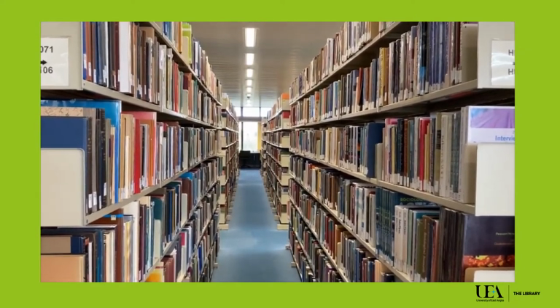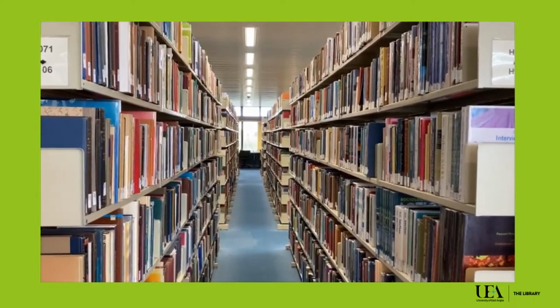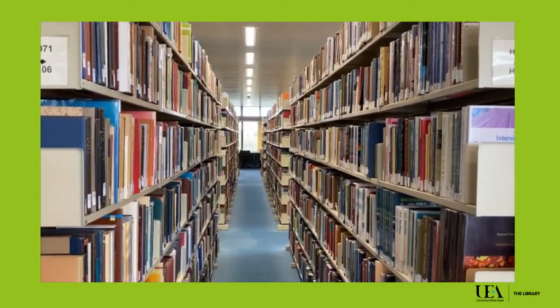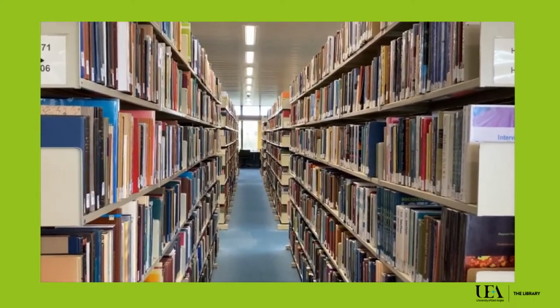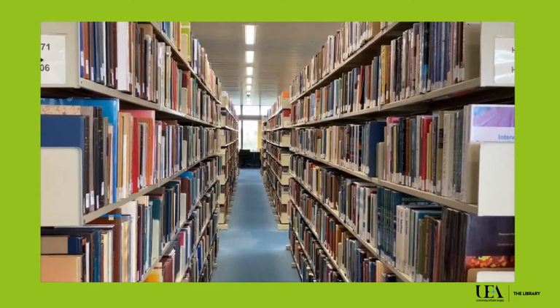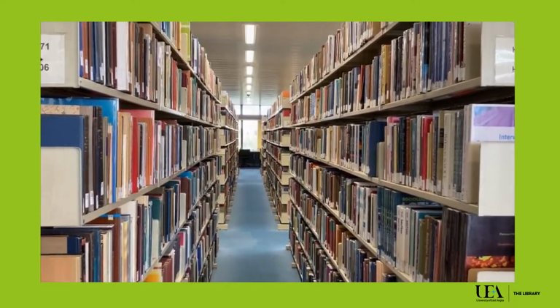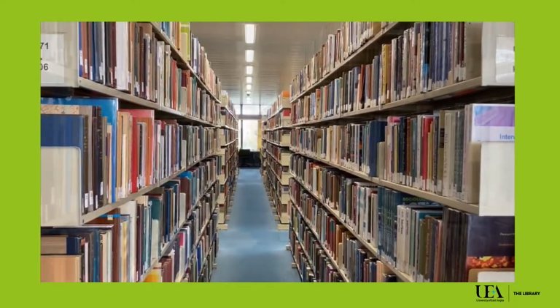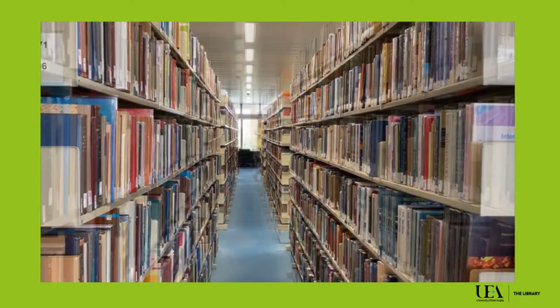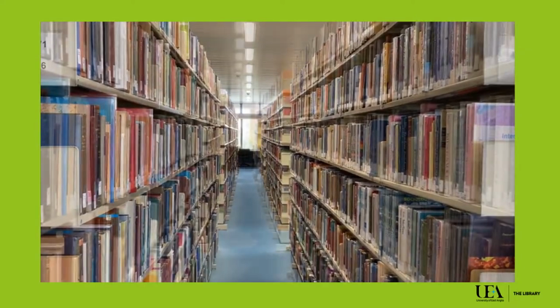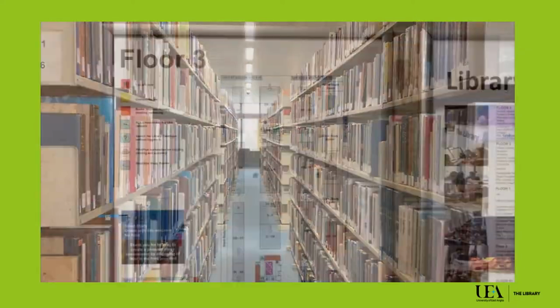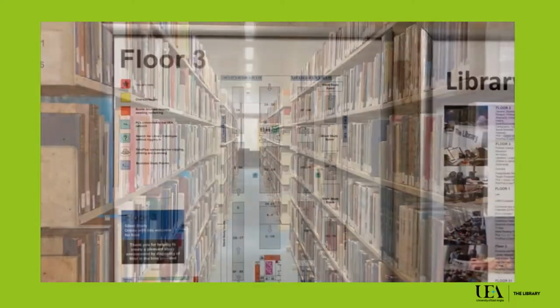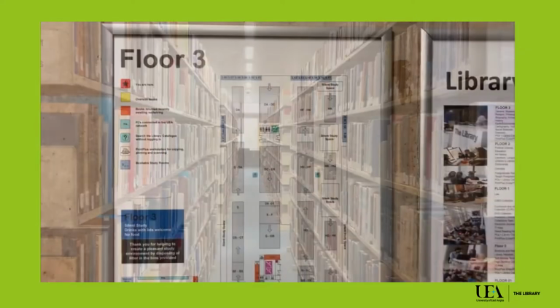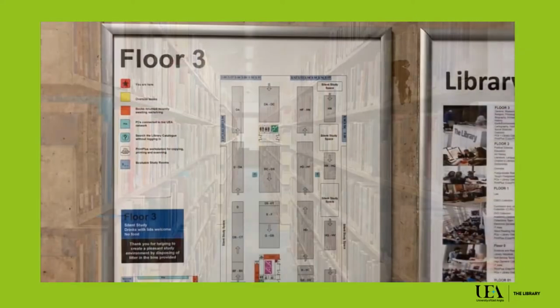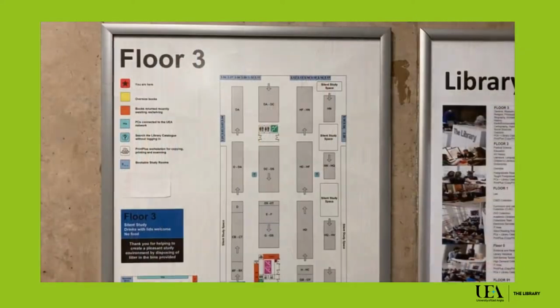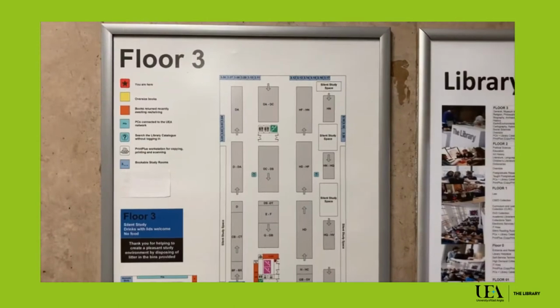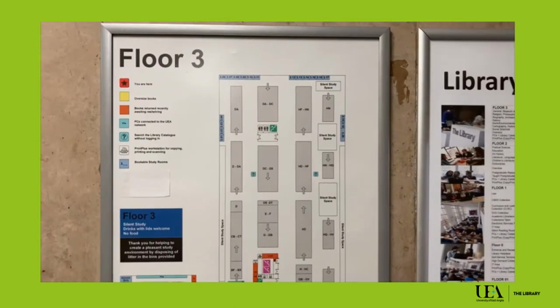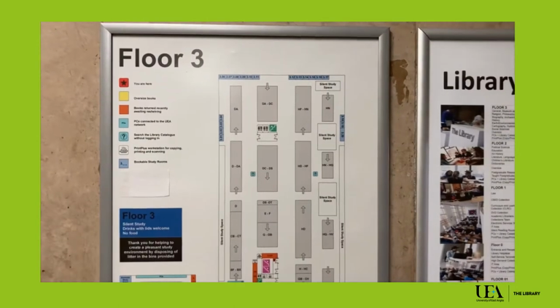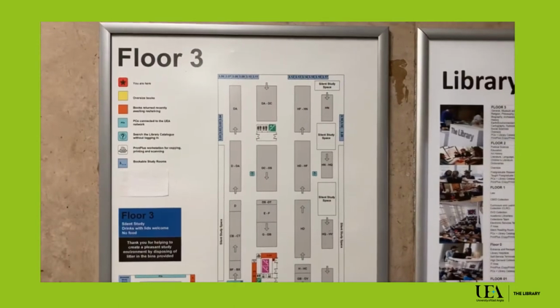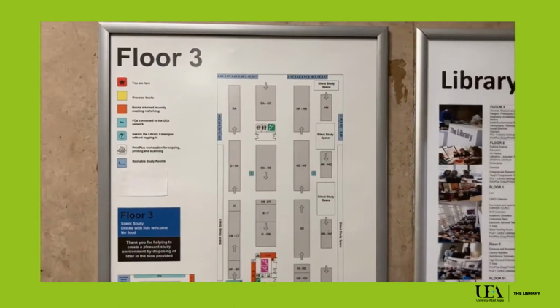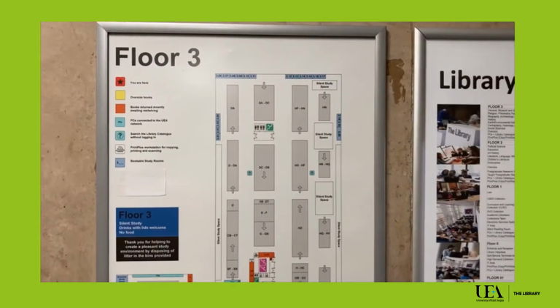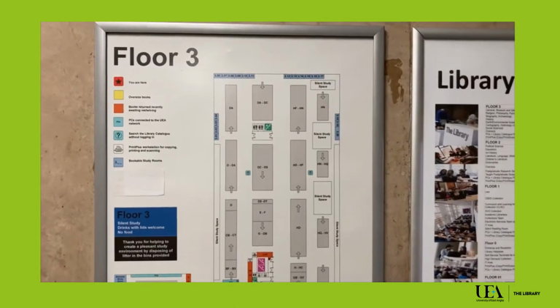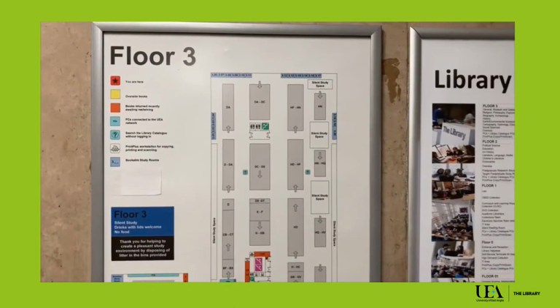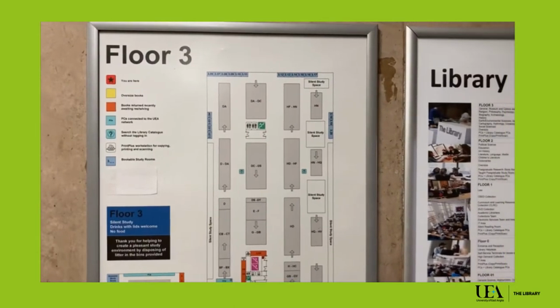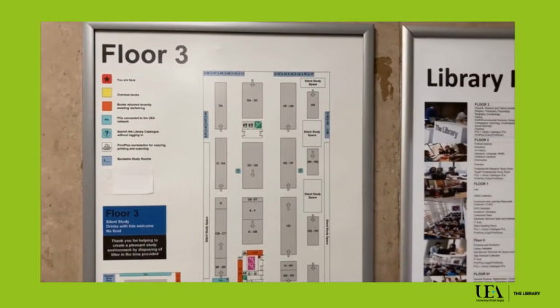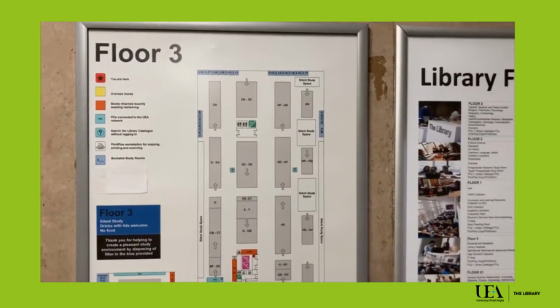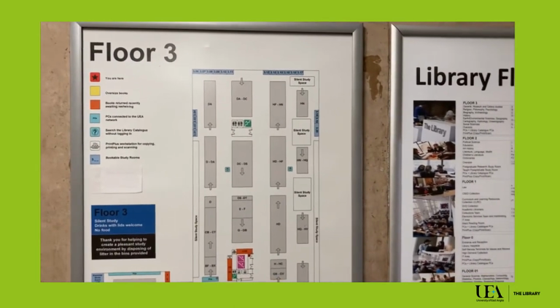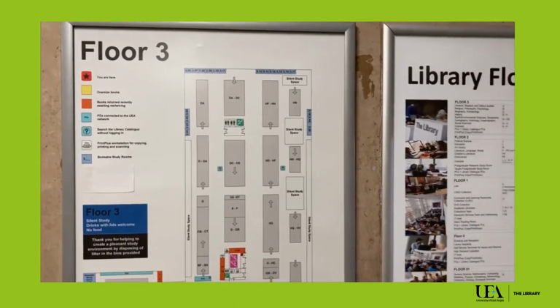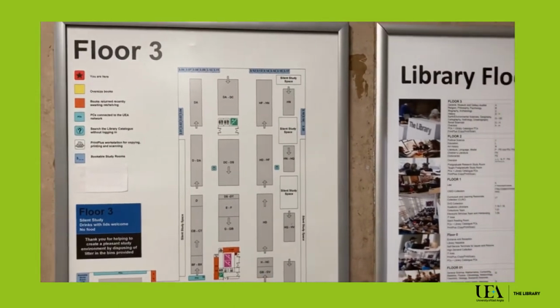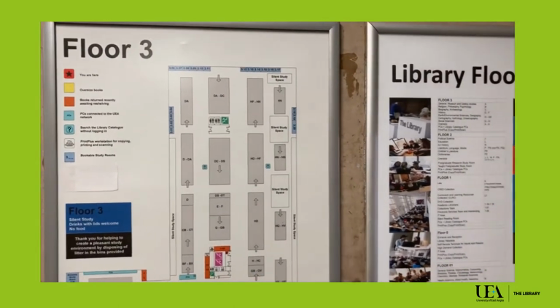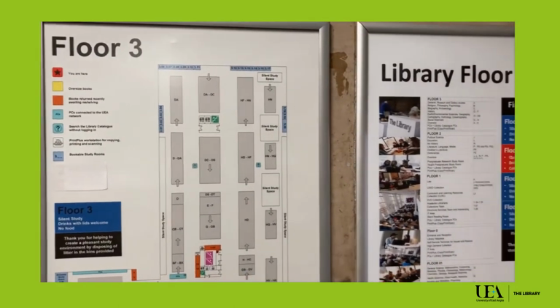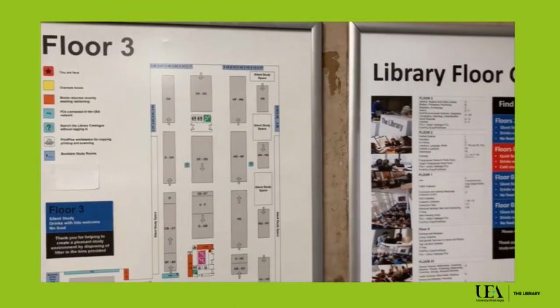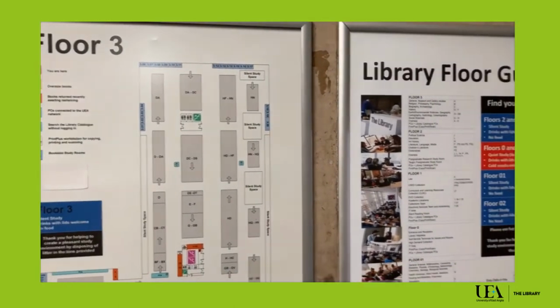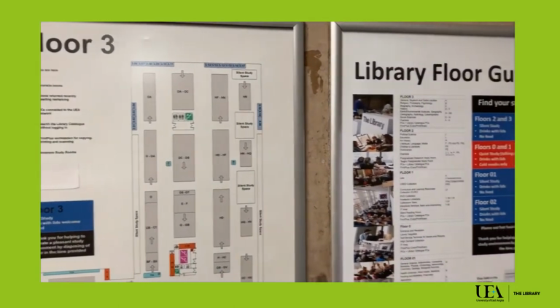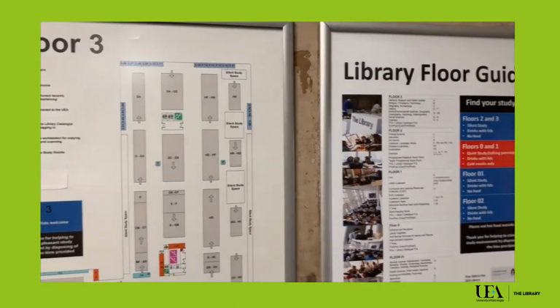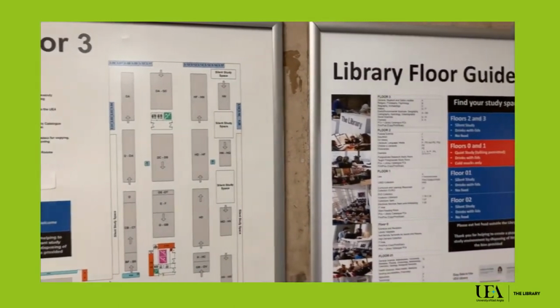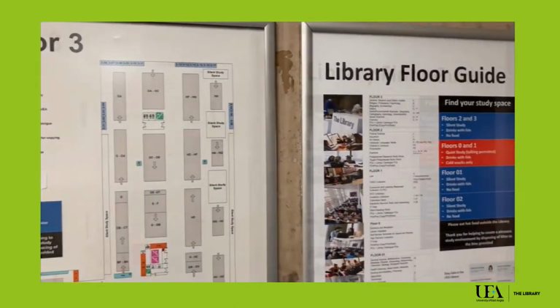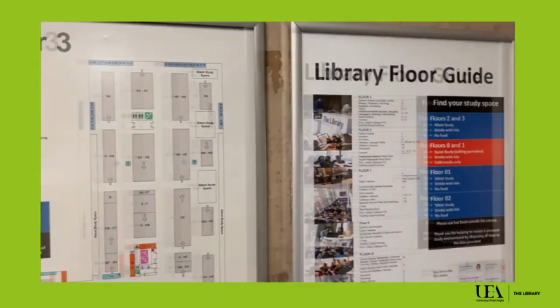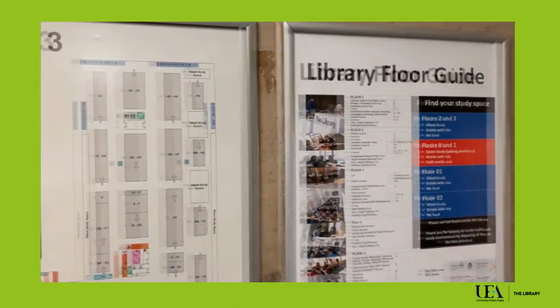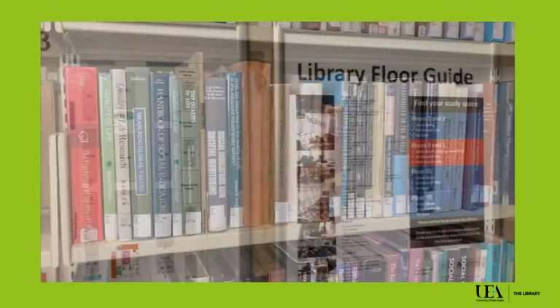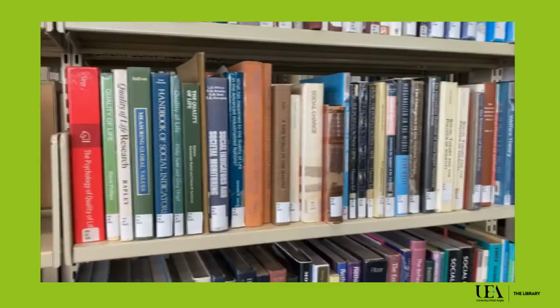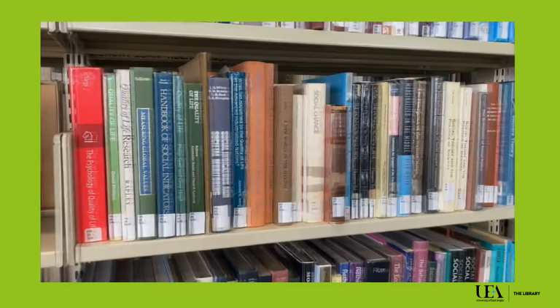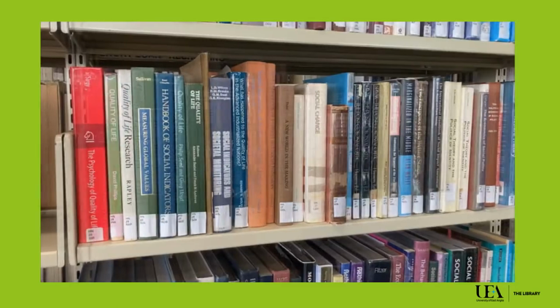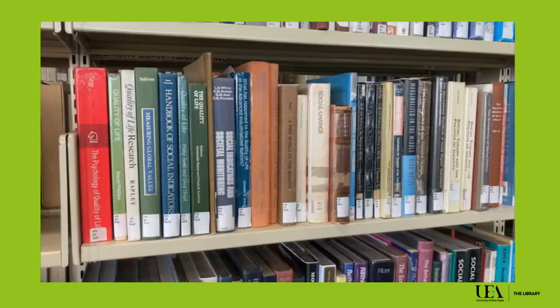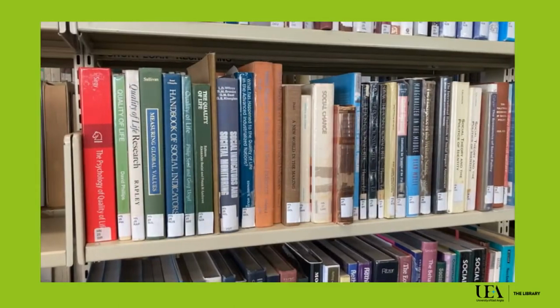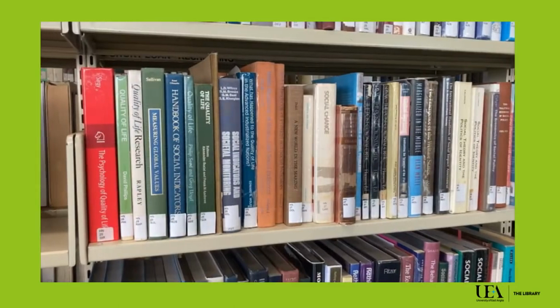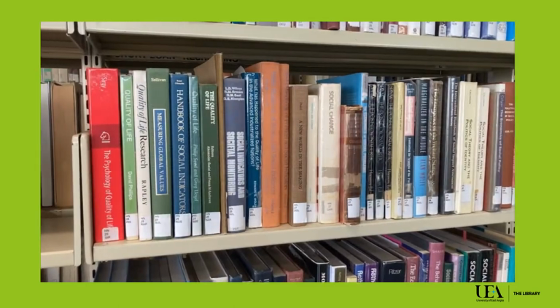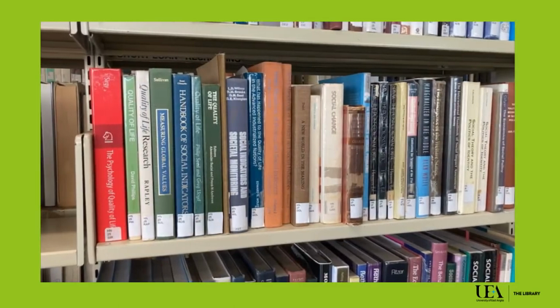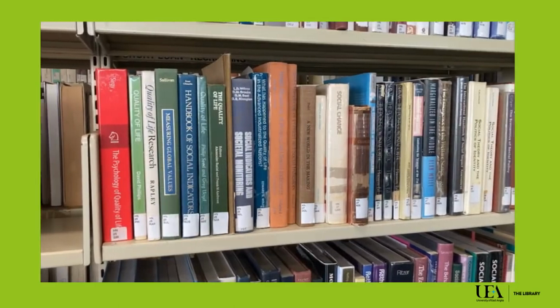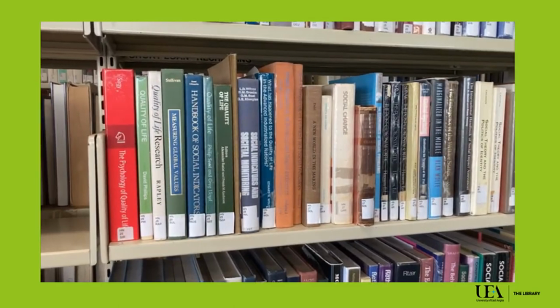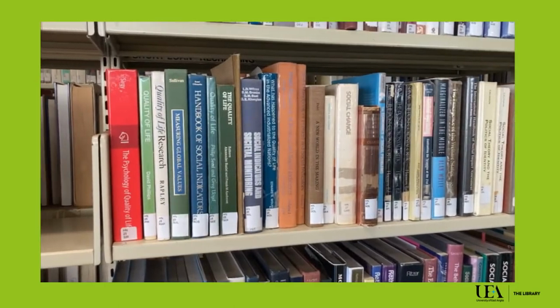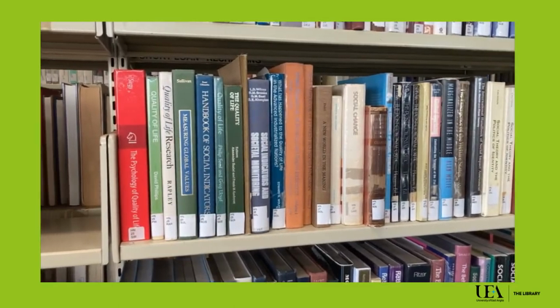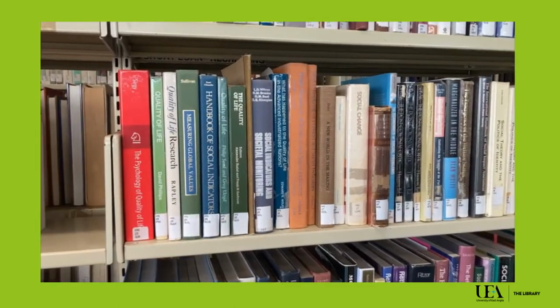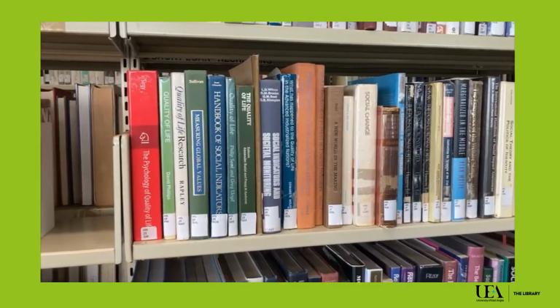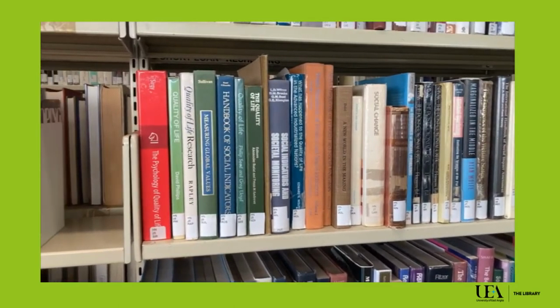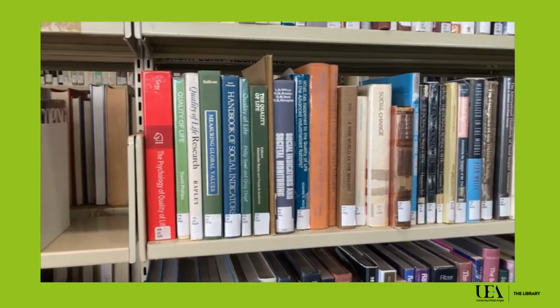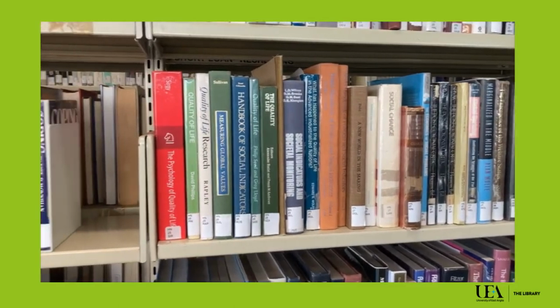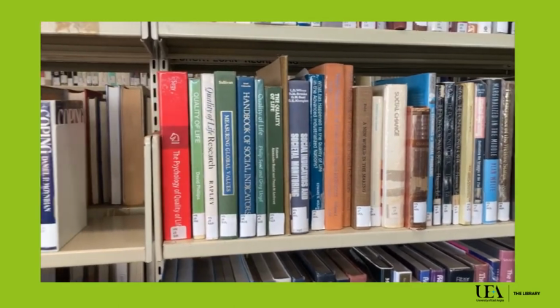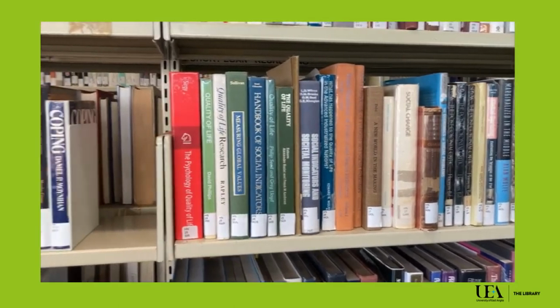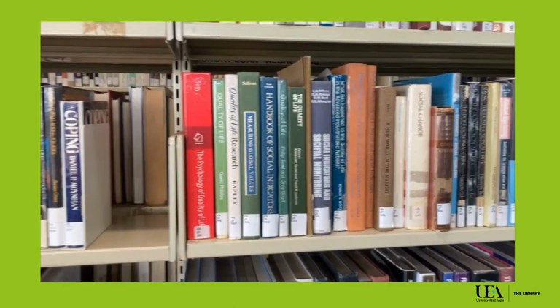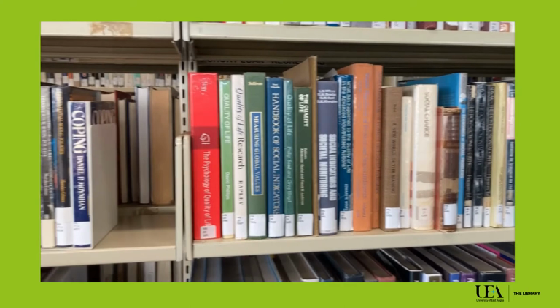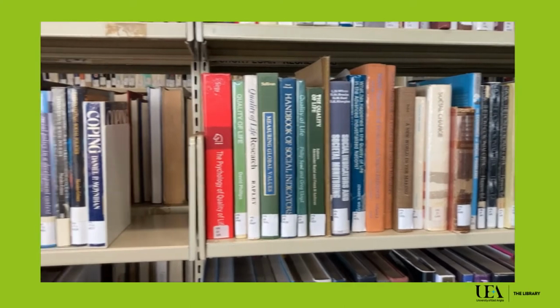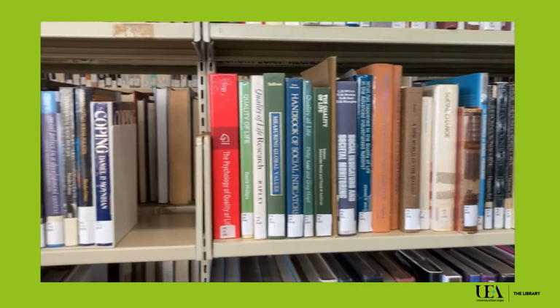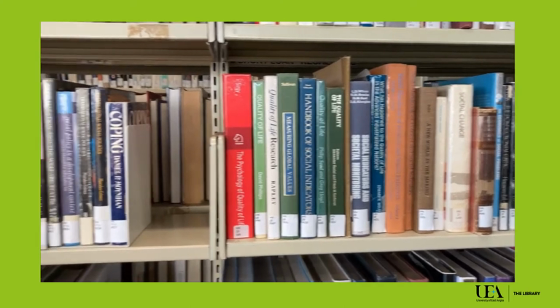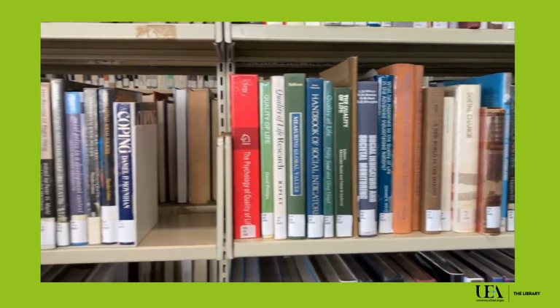But don't worry, staff are always on hand to help. There are floor guides in the stairwells of each level and all the books are shelved according to their call number.